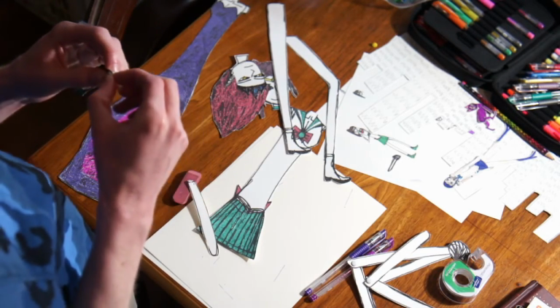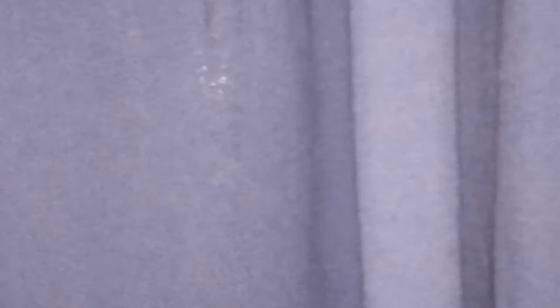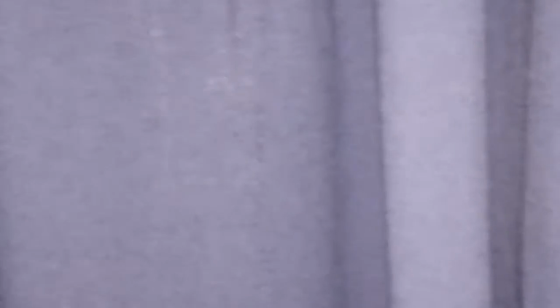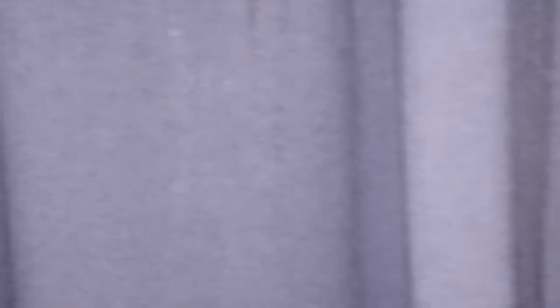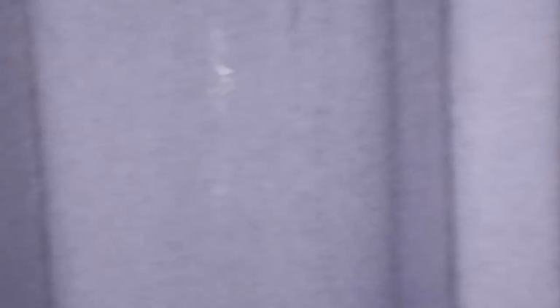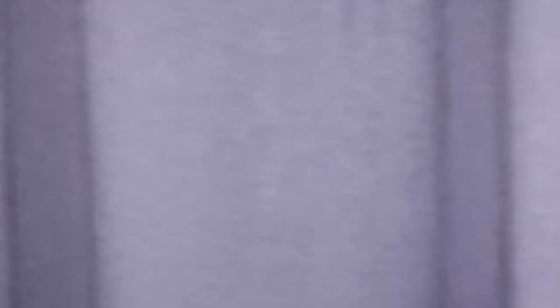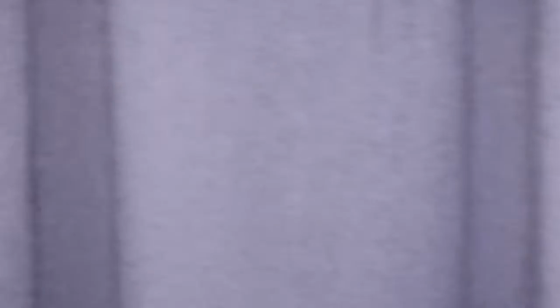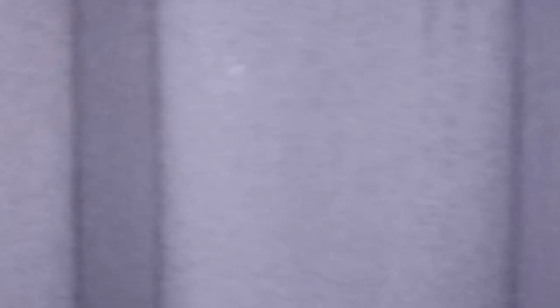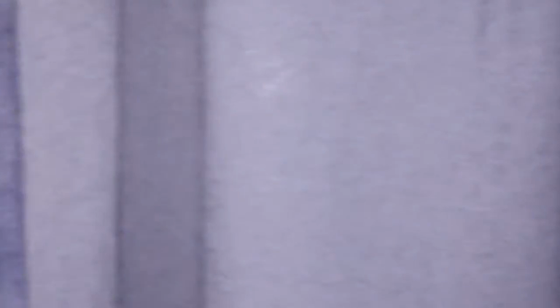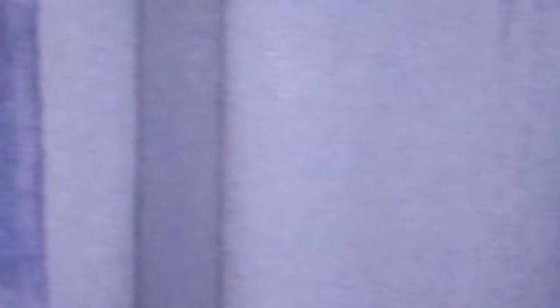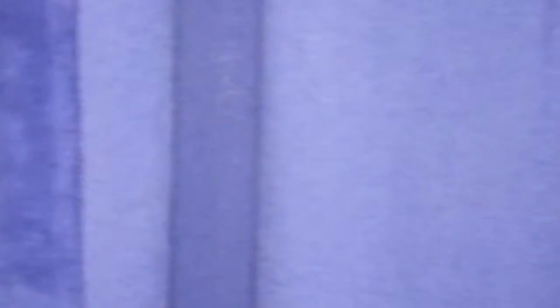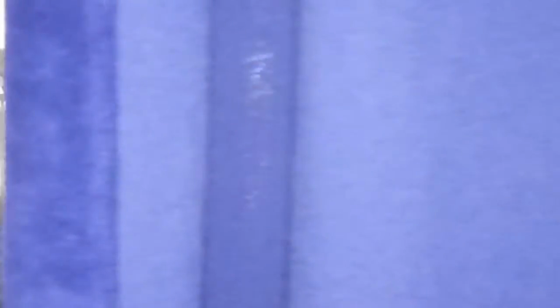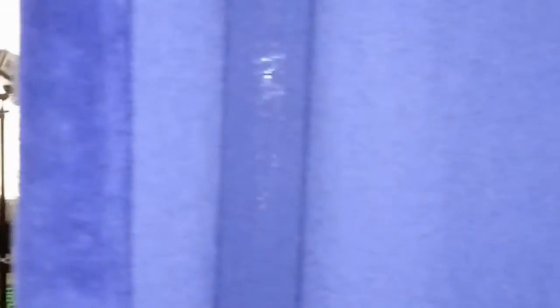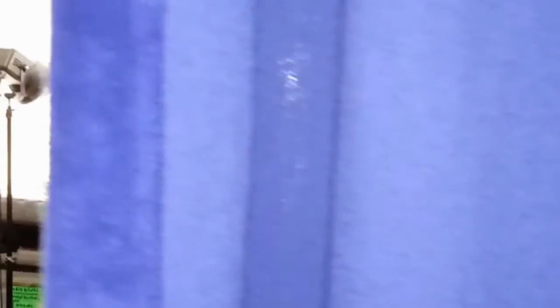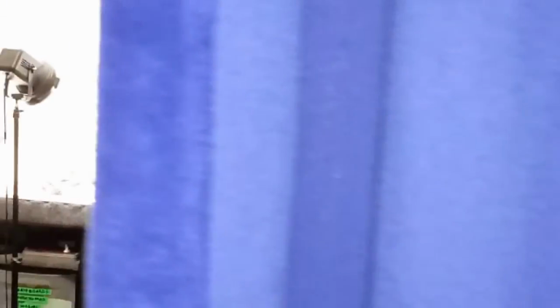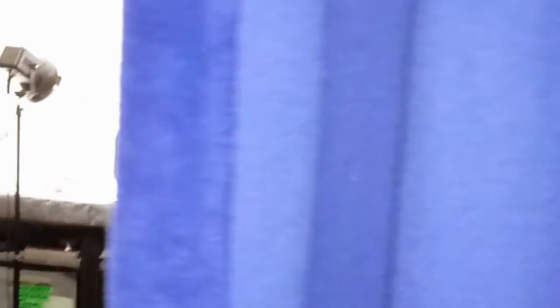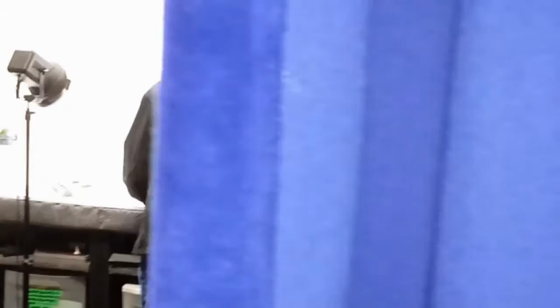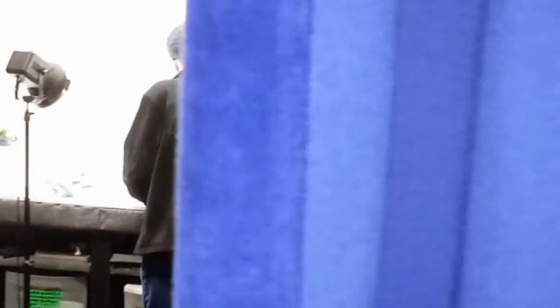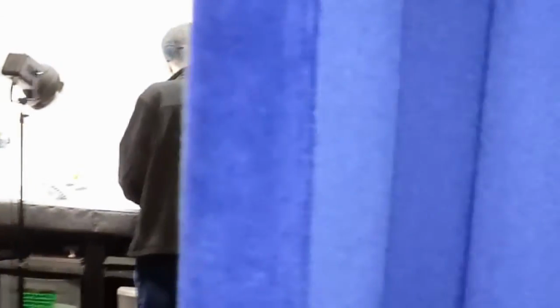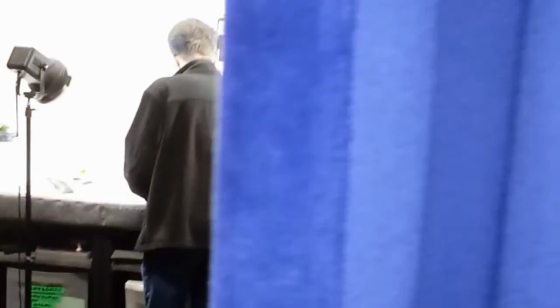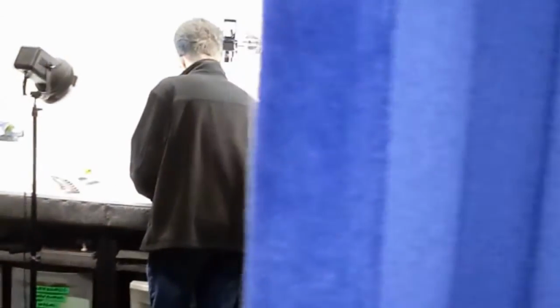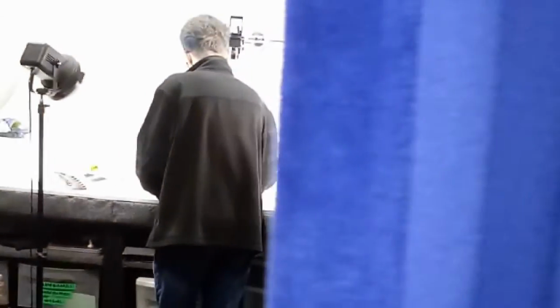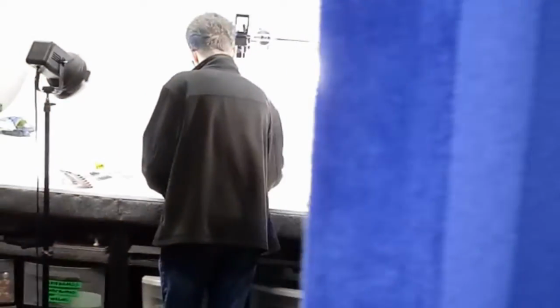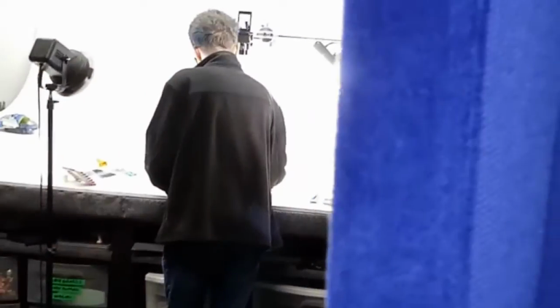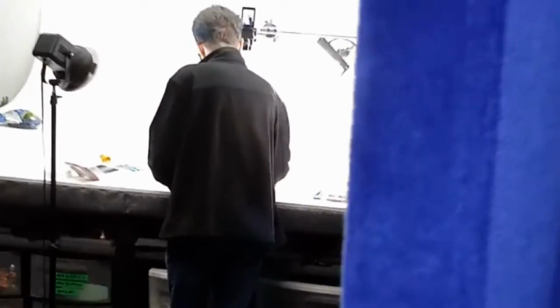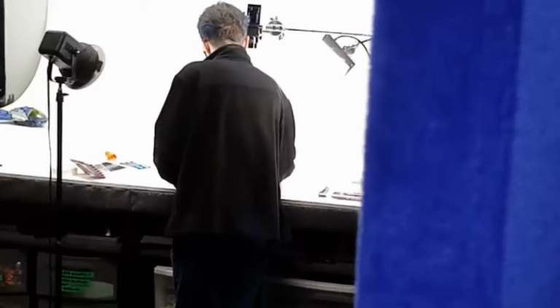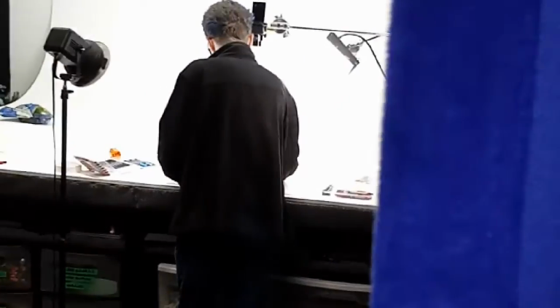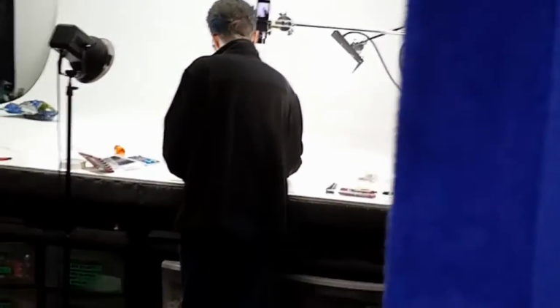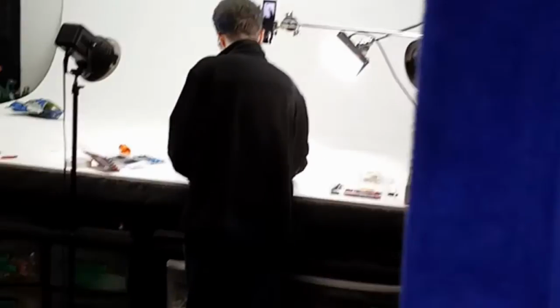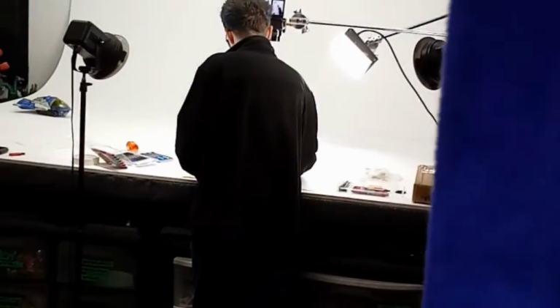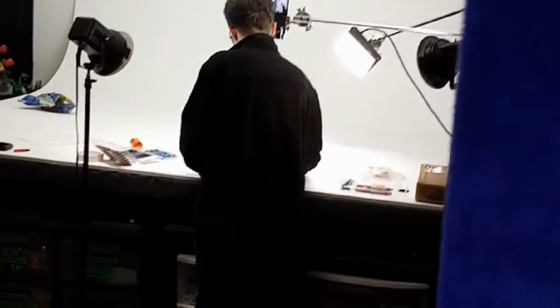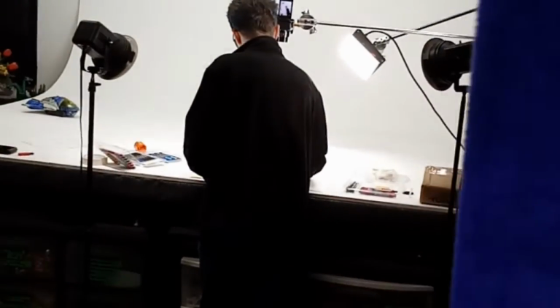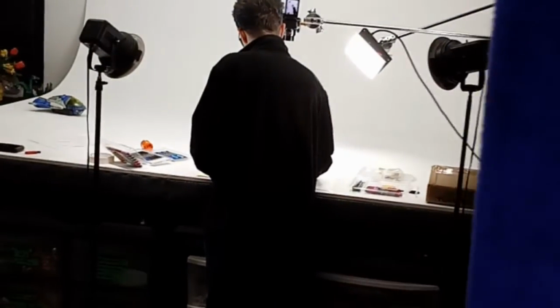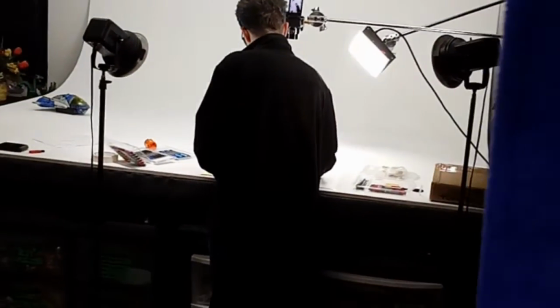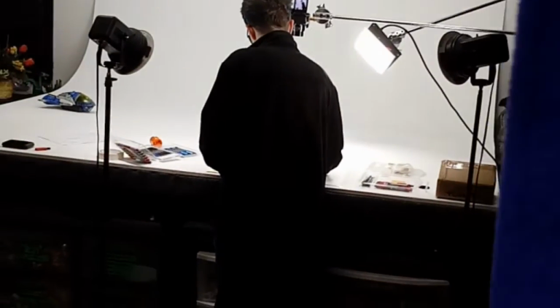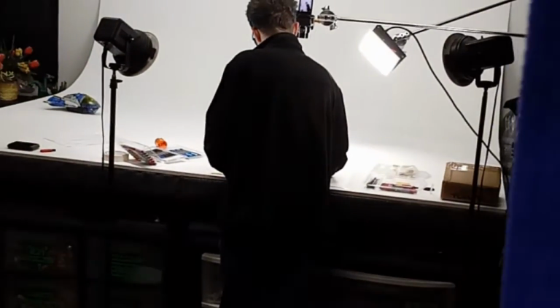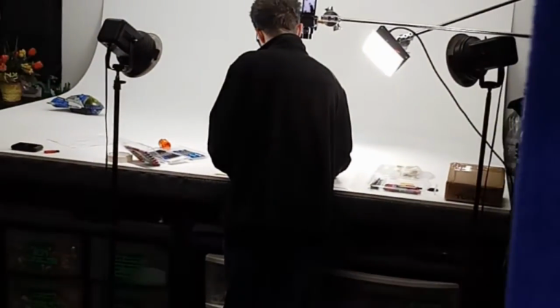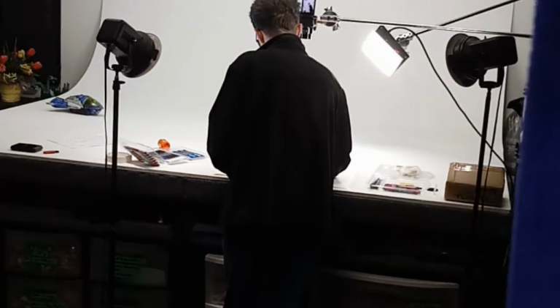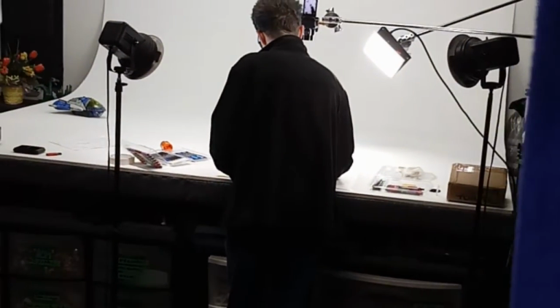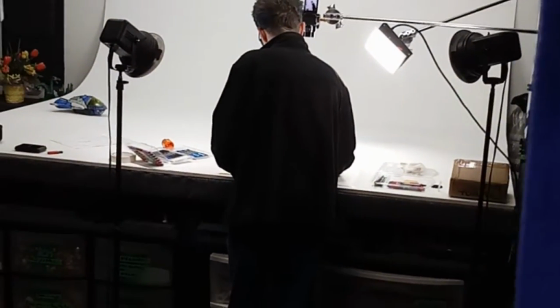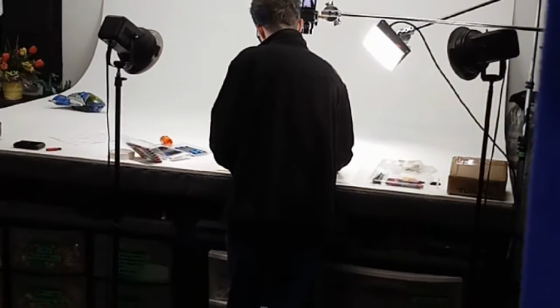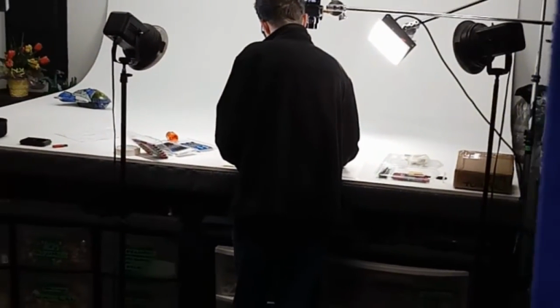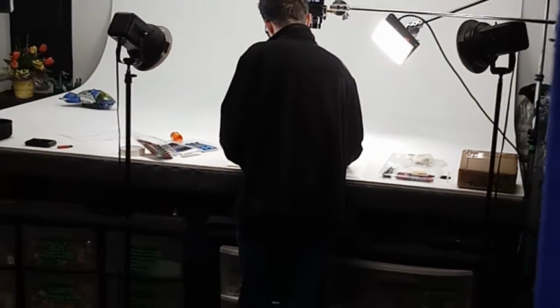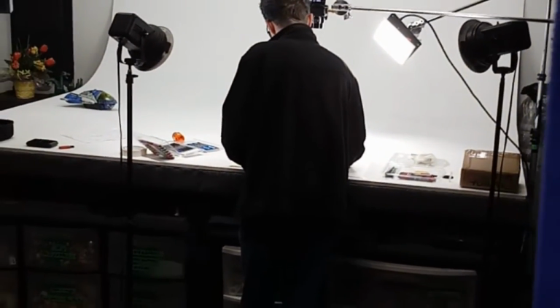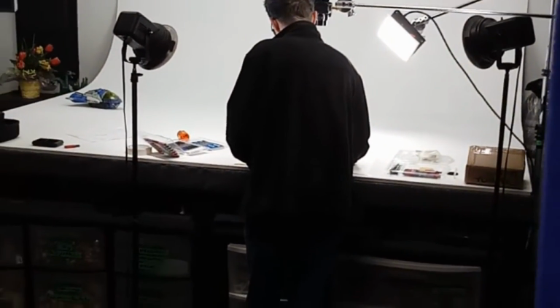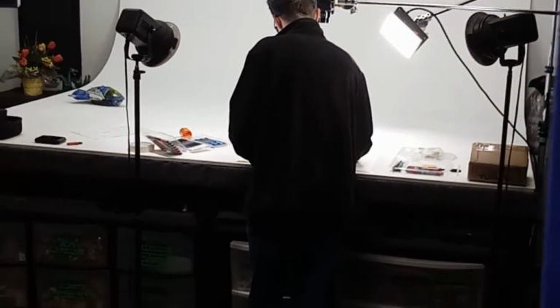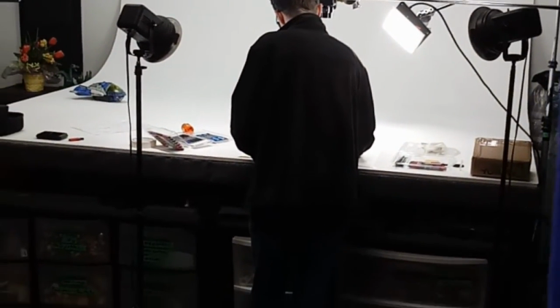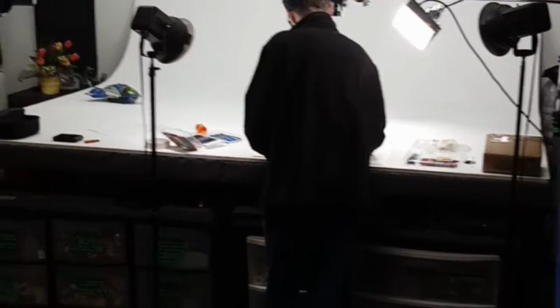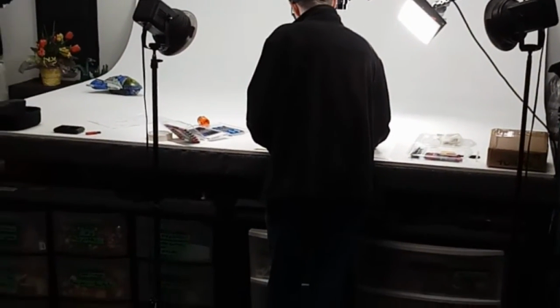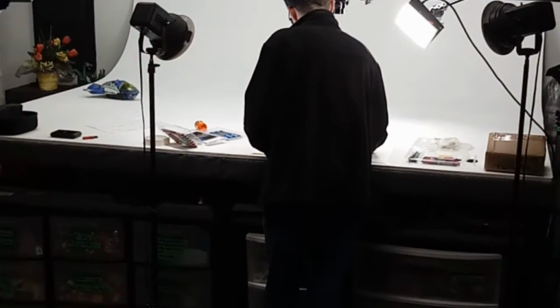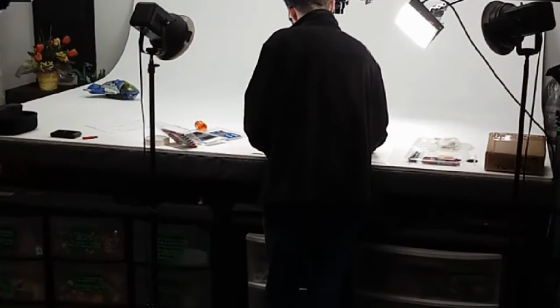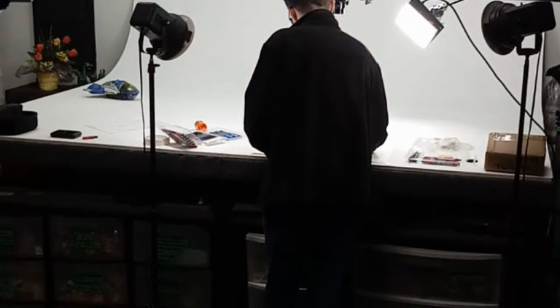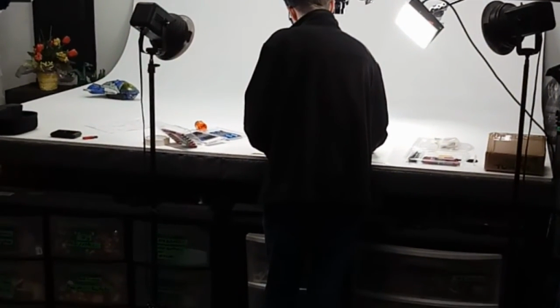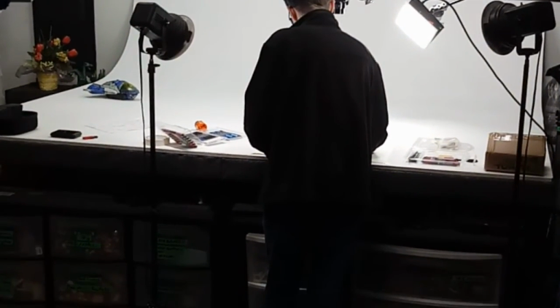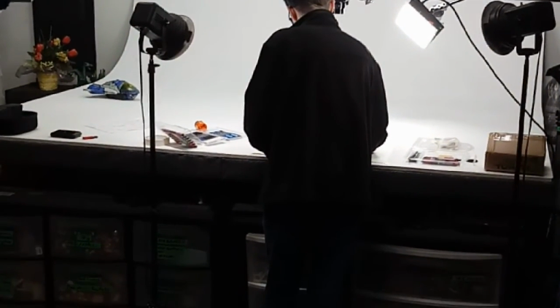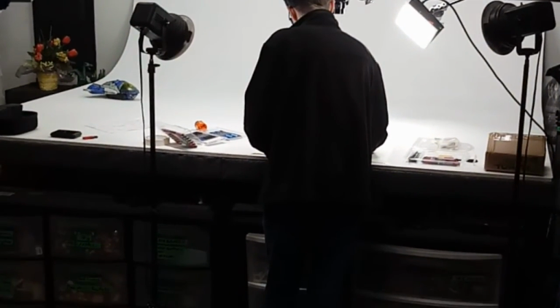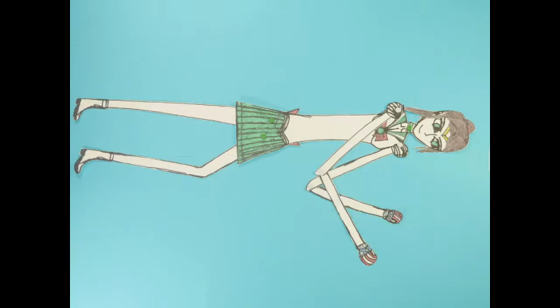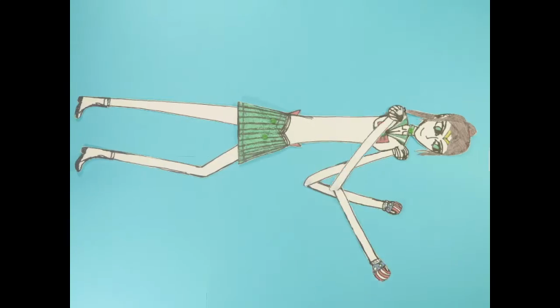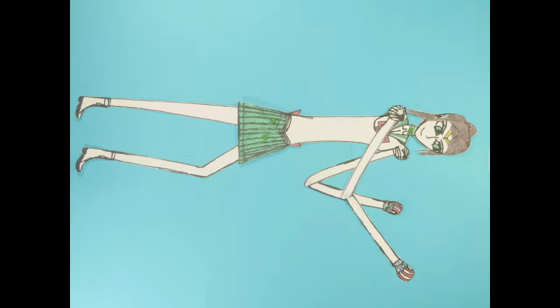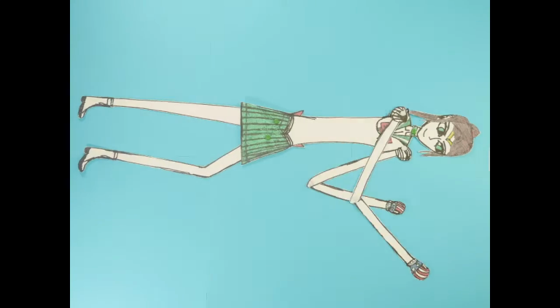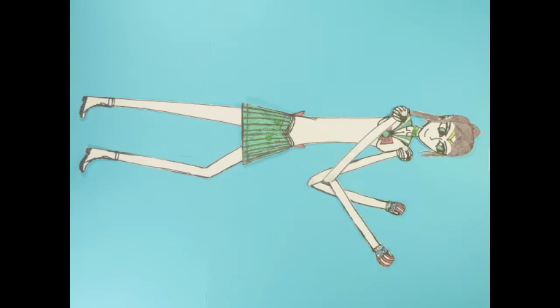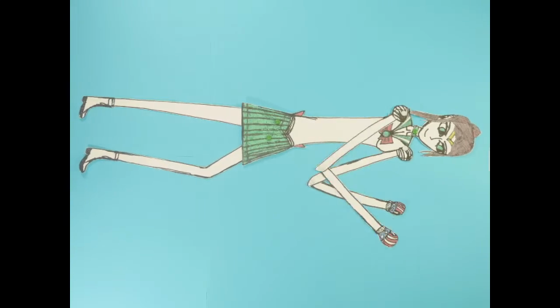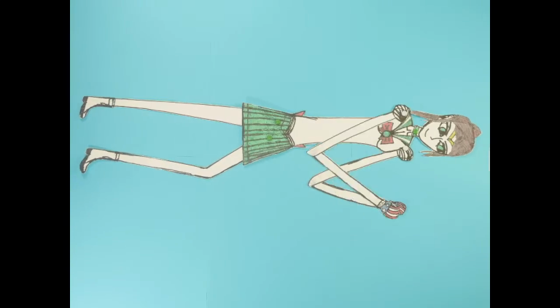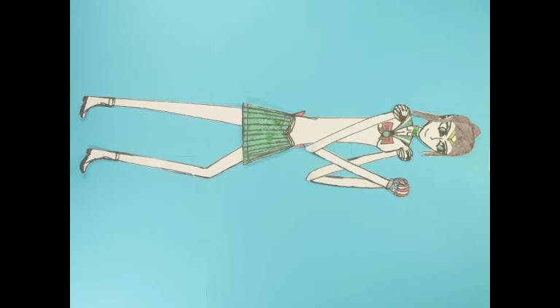For the stop motion, we used the blue screen for Sailor Jupiter because she wears green.